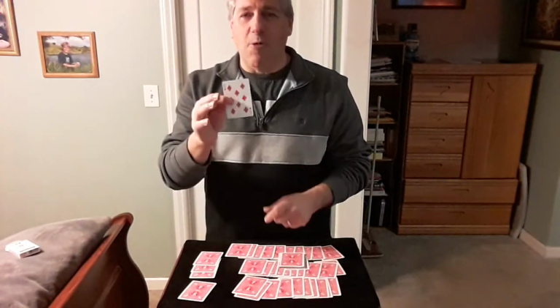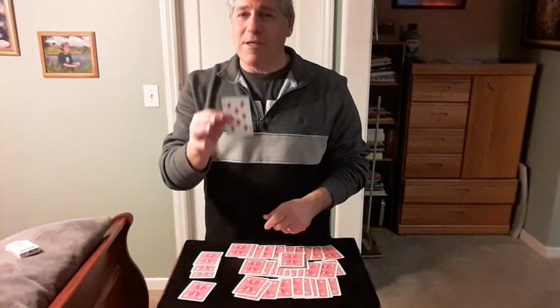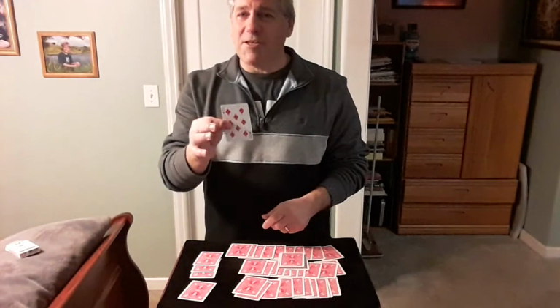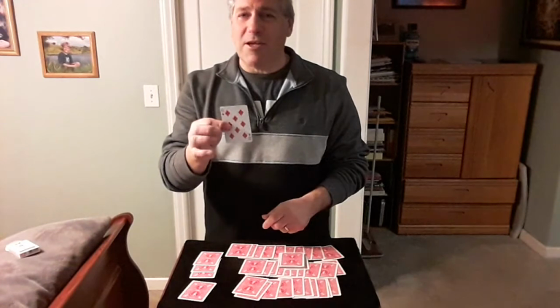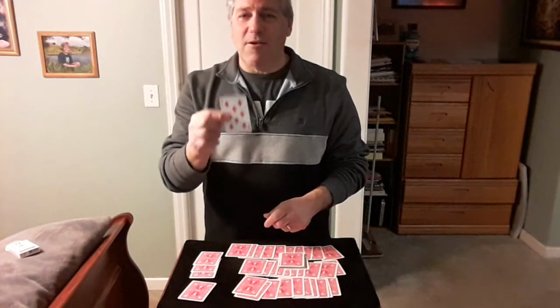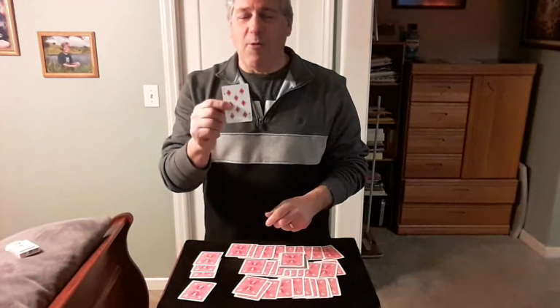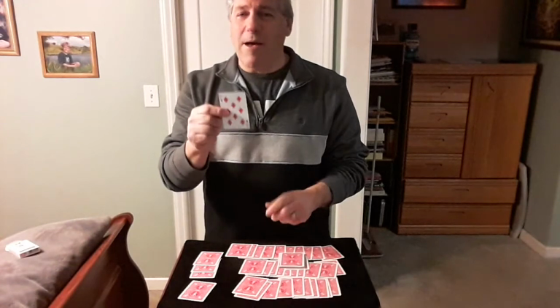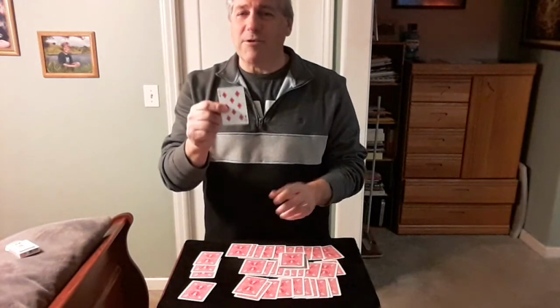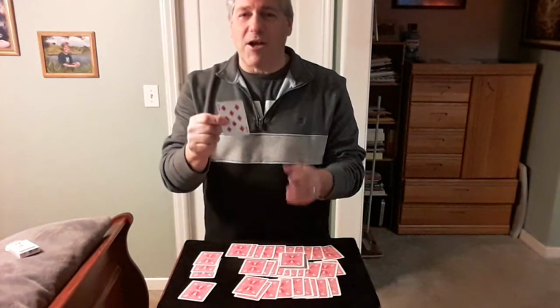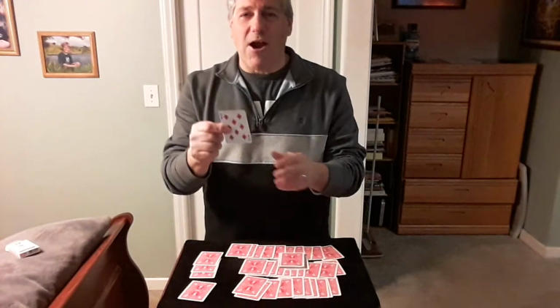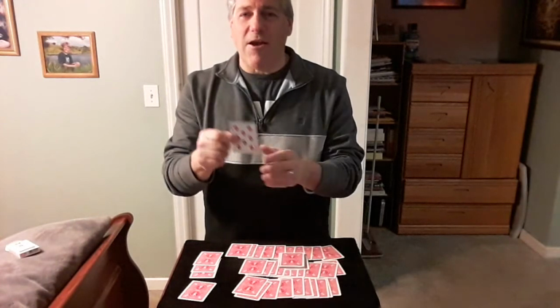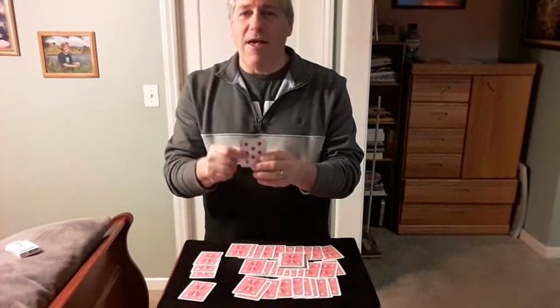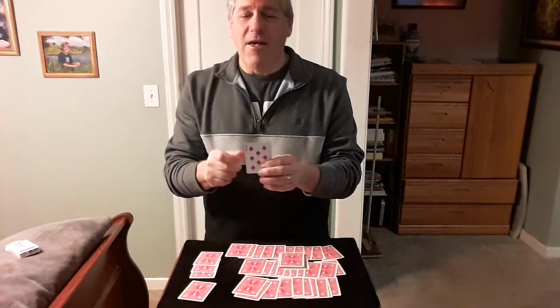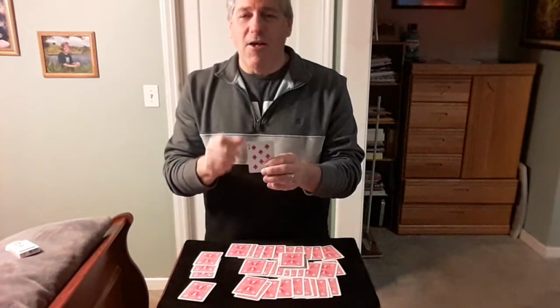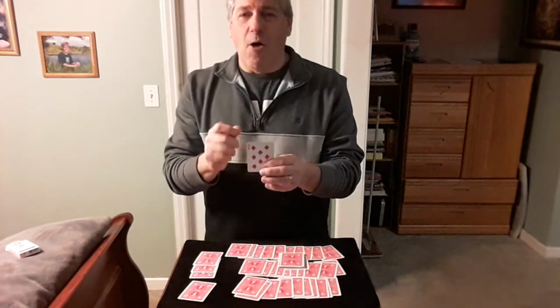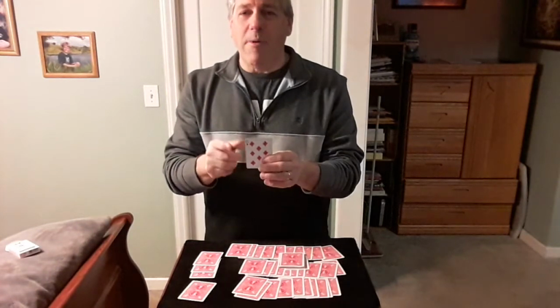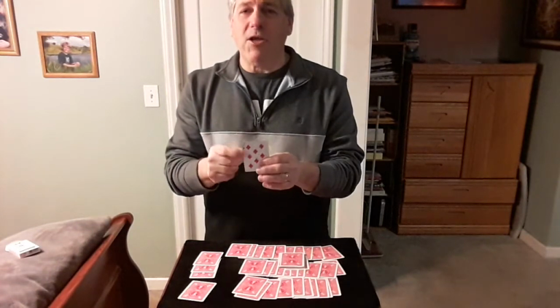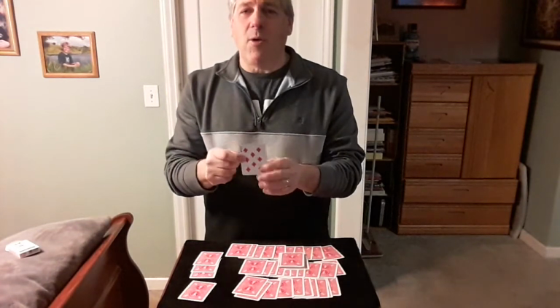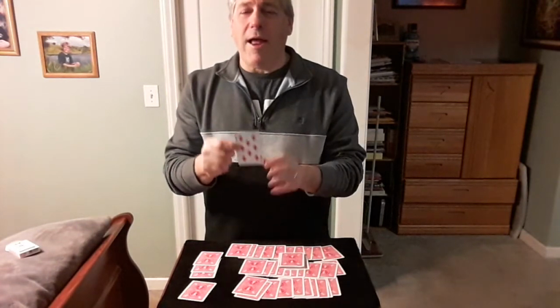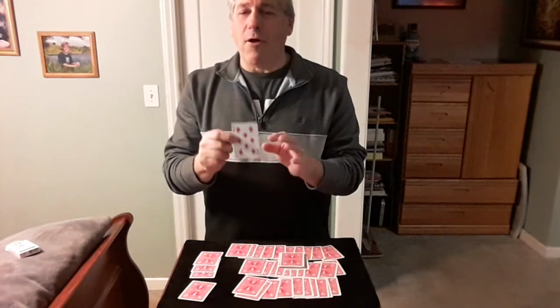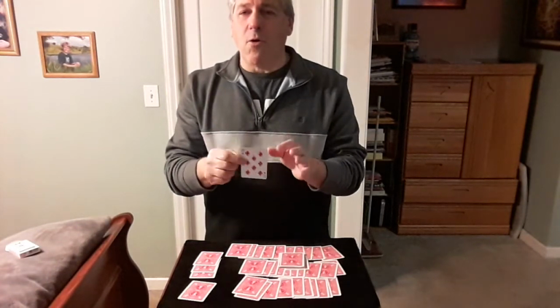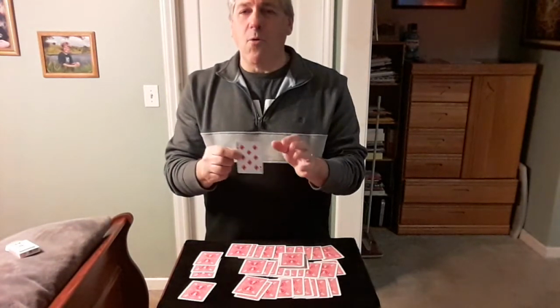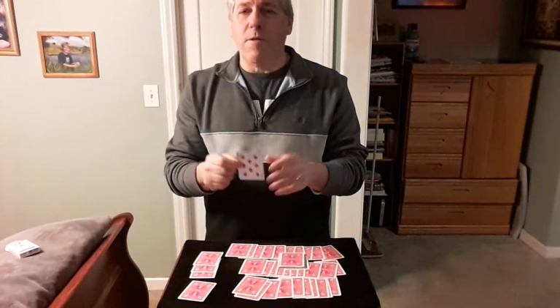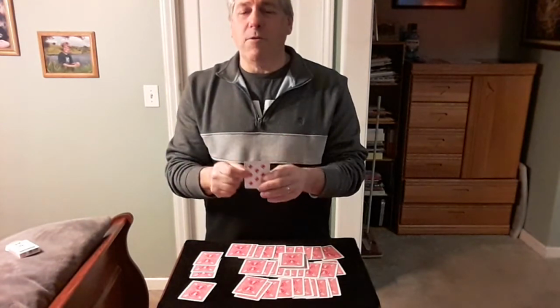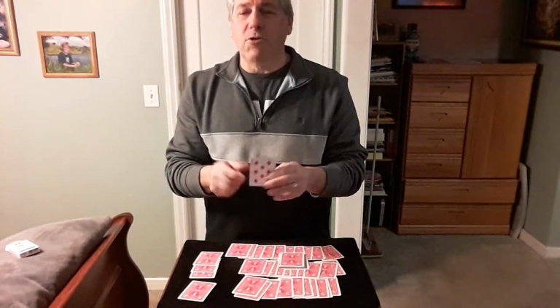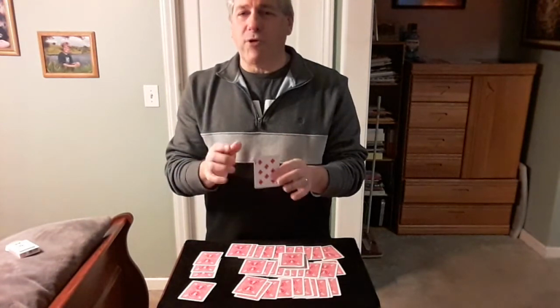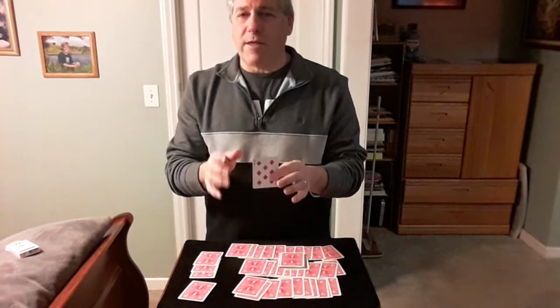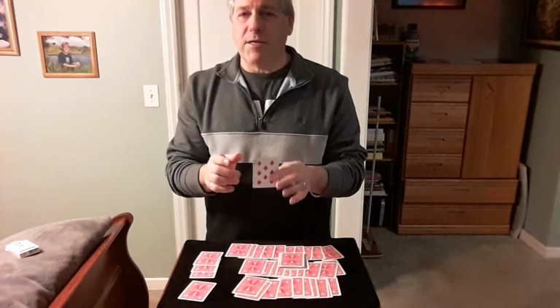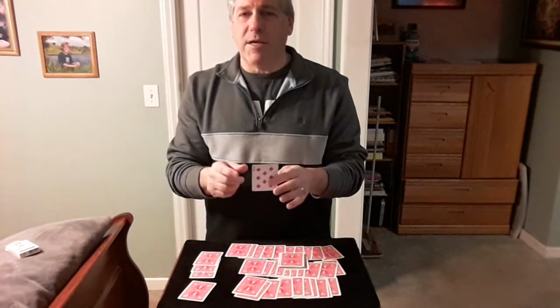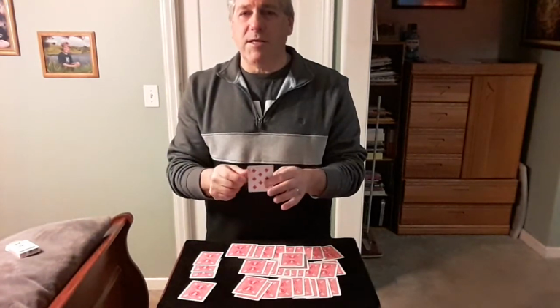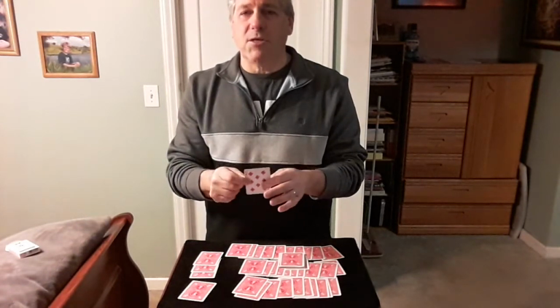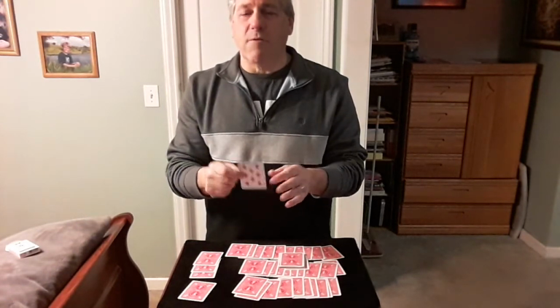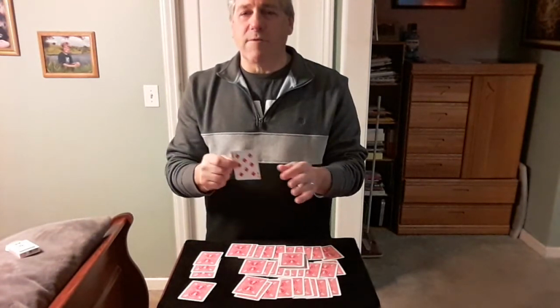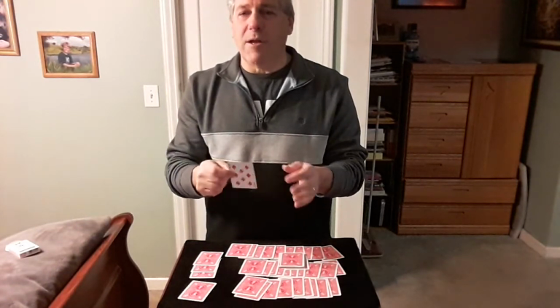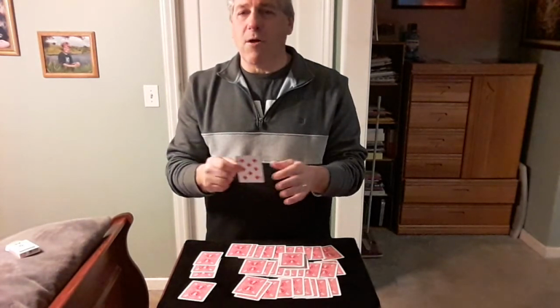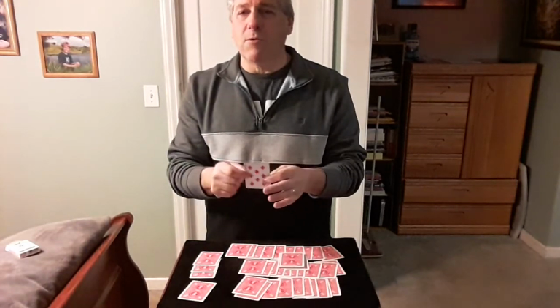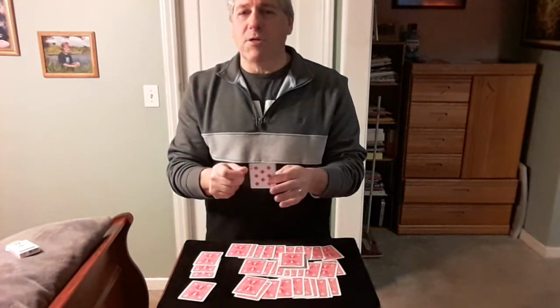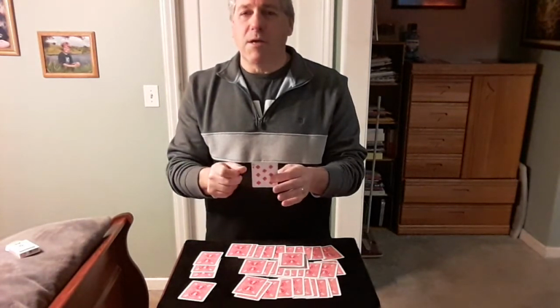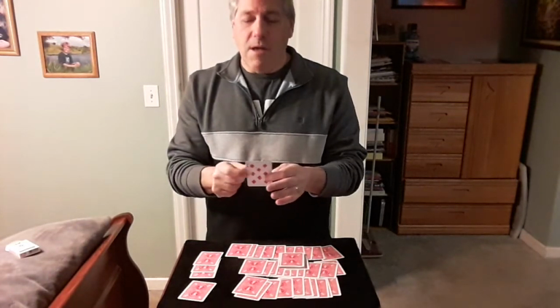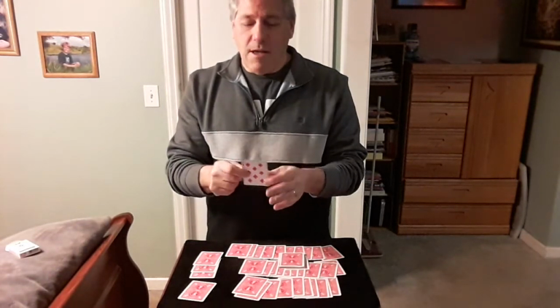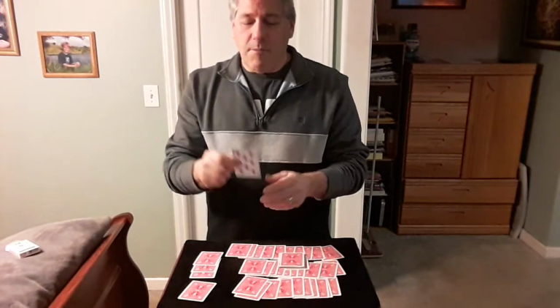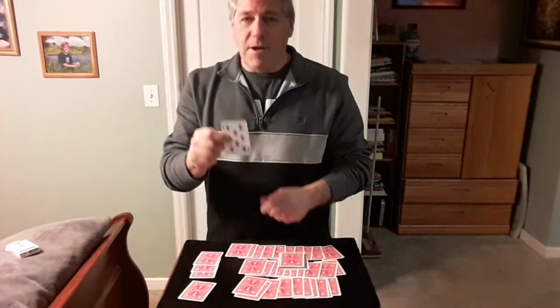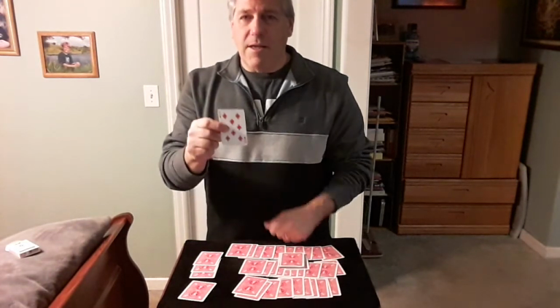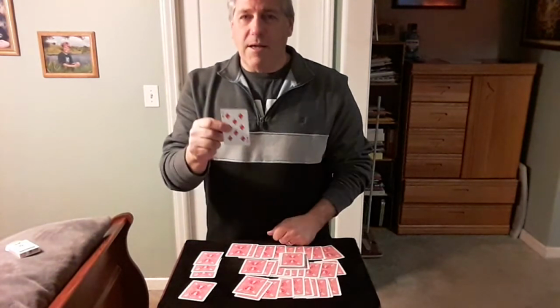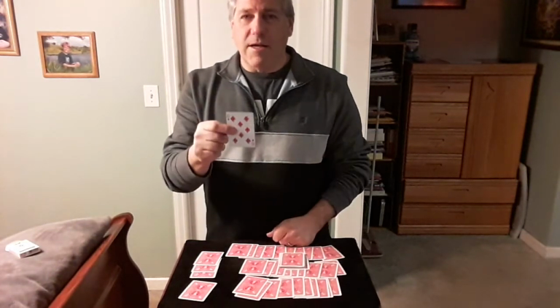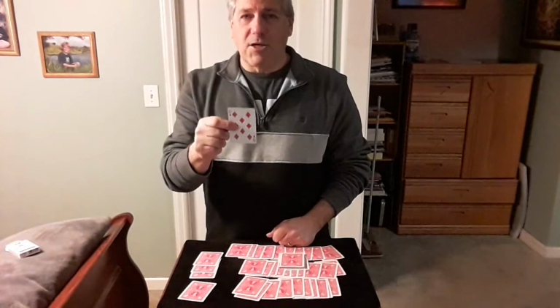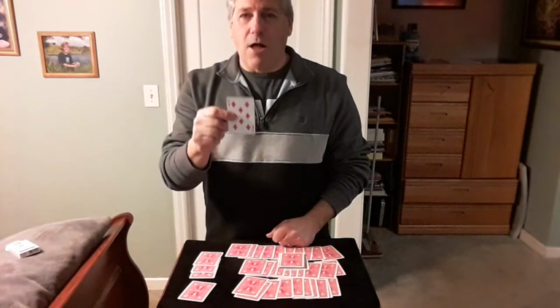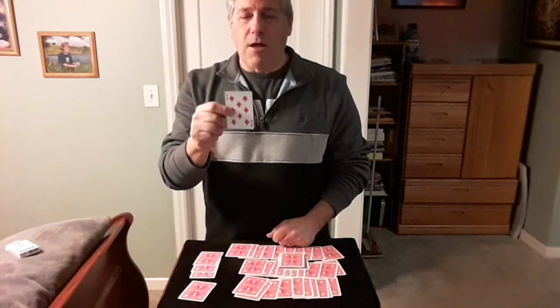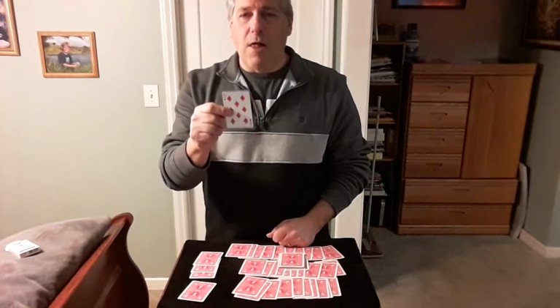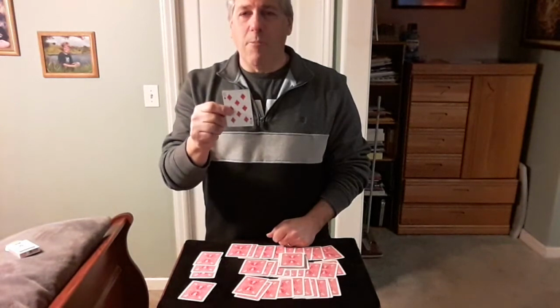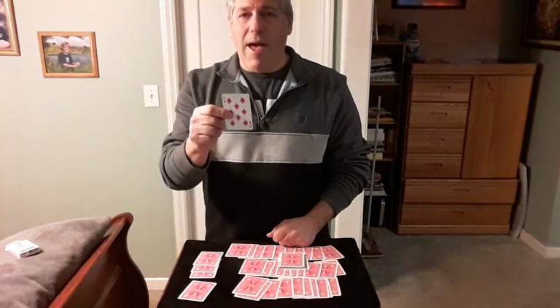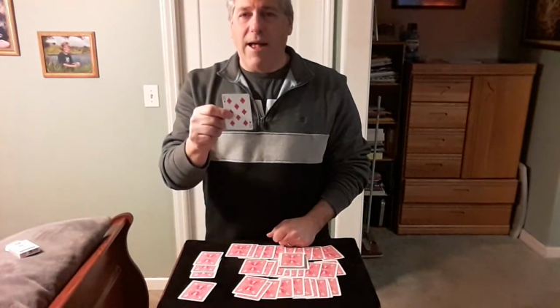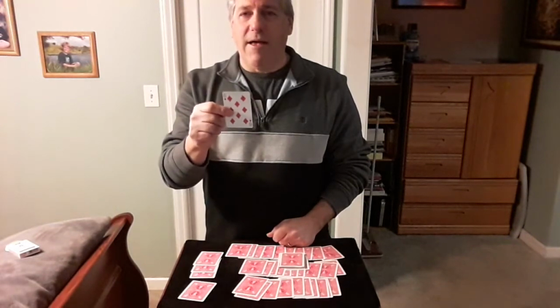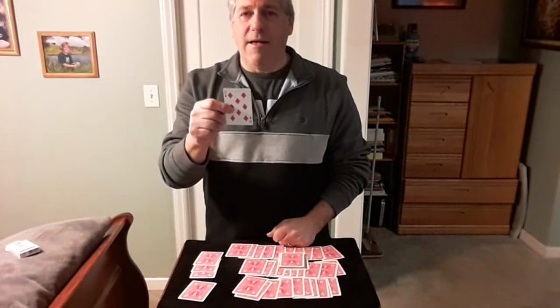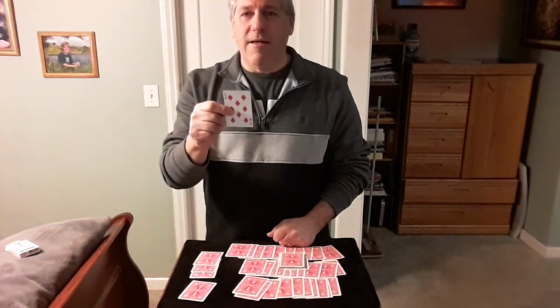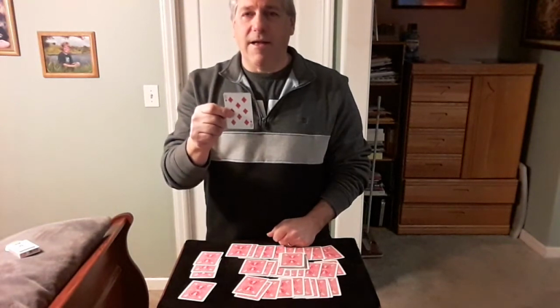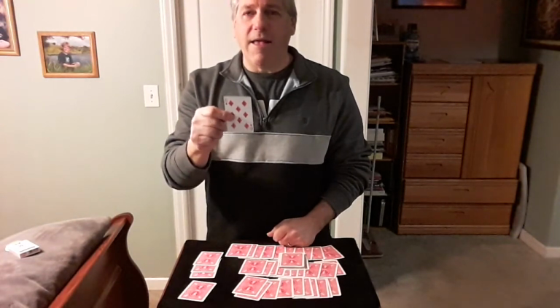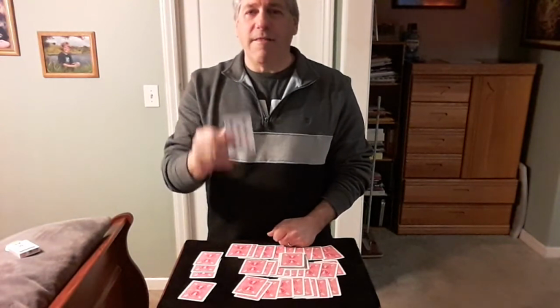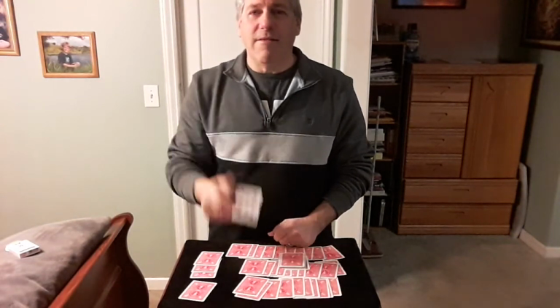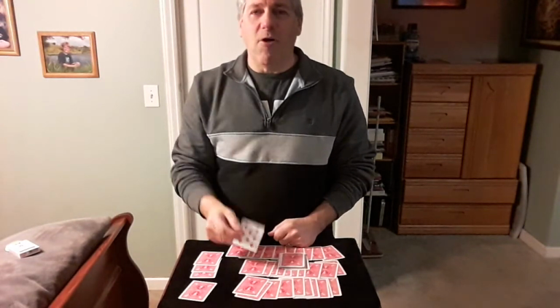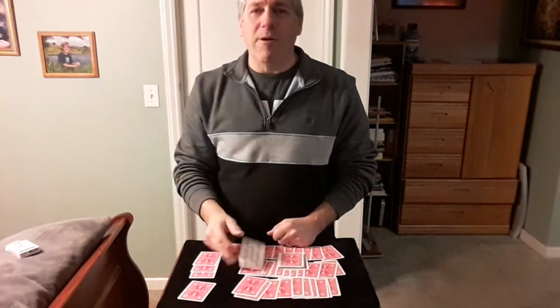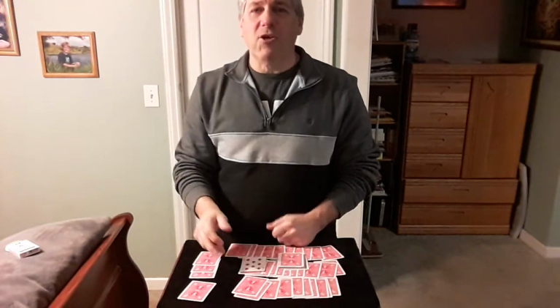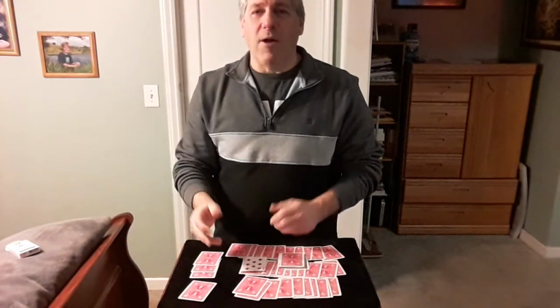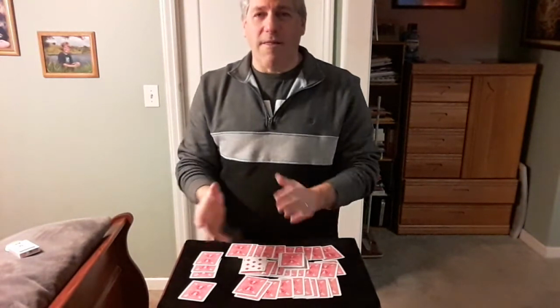Hope that was your card. Hope you enjoyed it. I don't know whose trick this is — somebody knows — but it's called Color Pack. Hope you enjoyed it. Thank you.